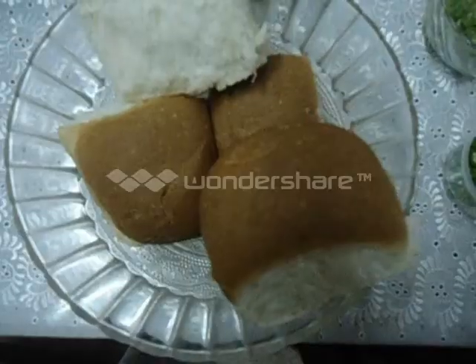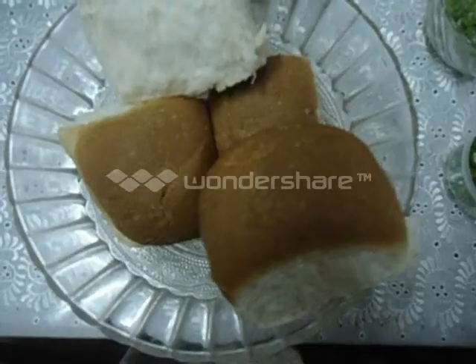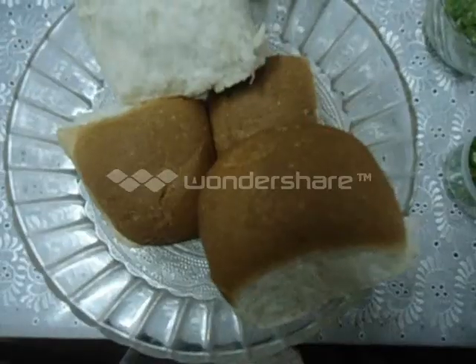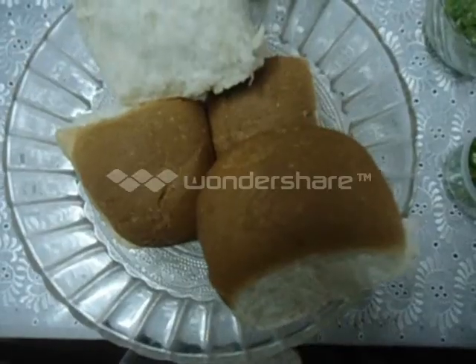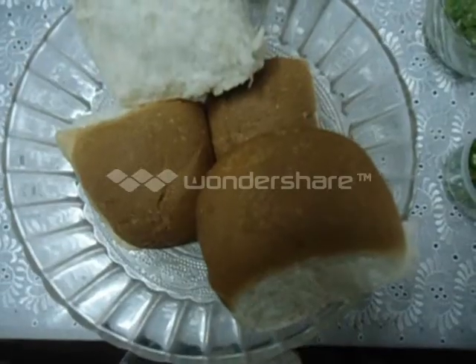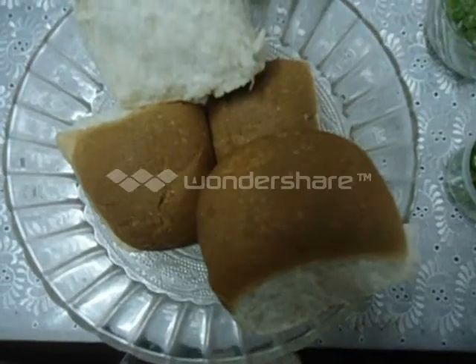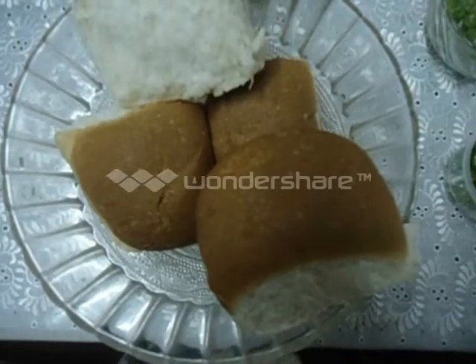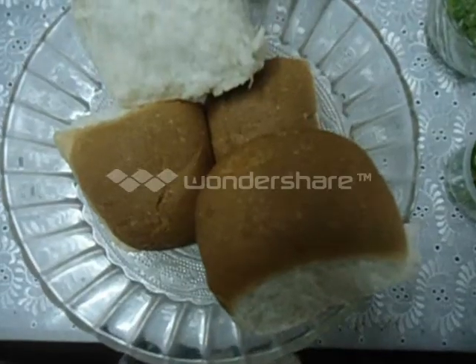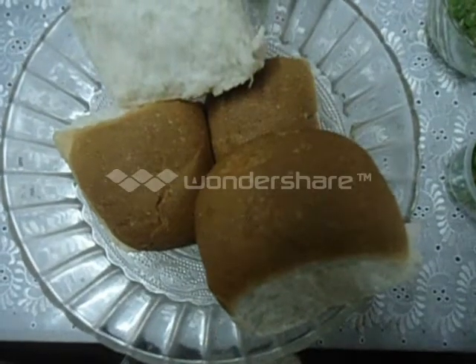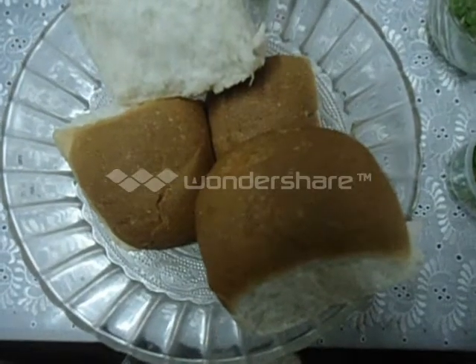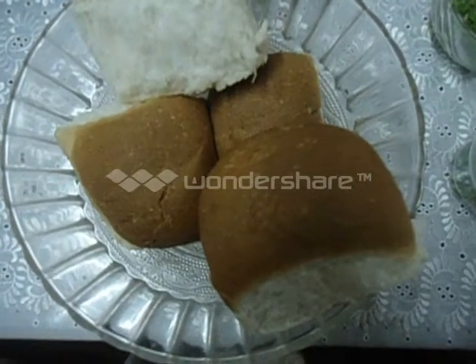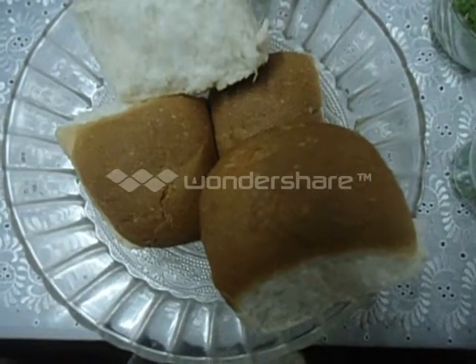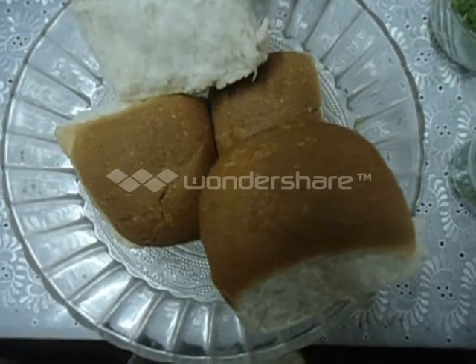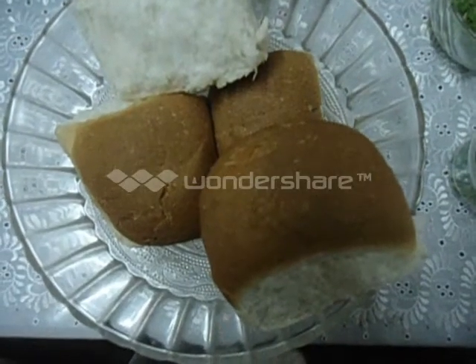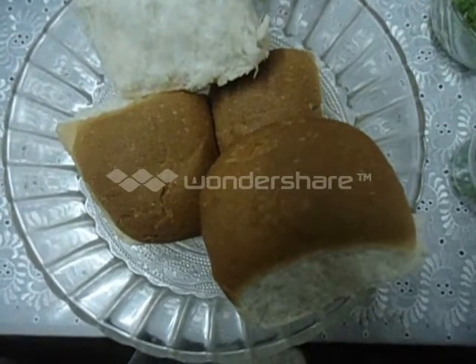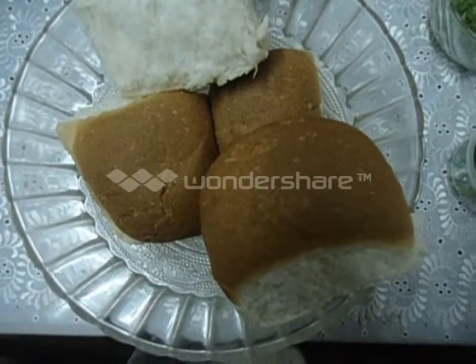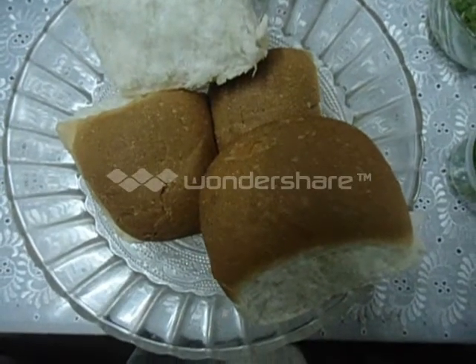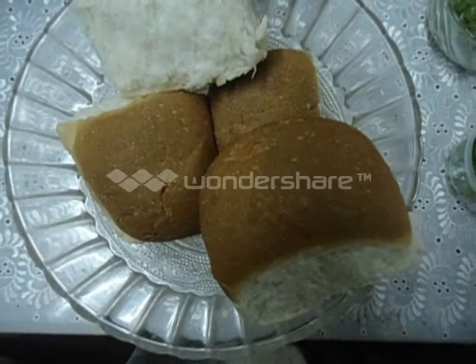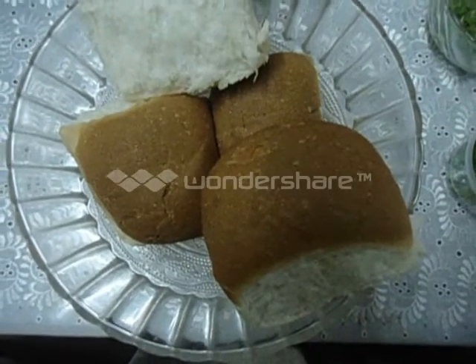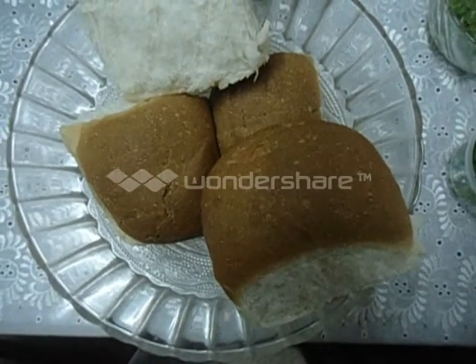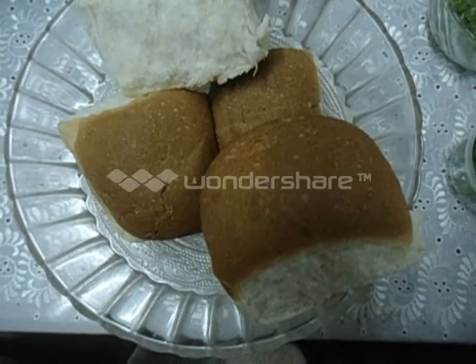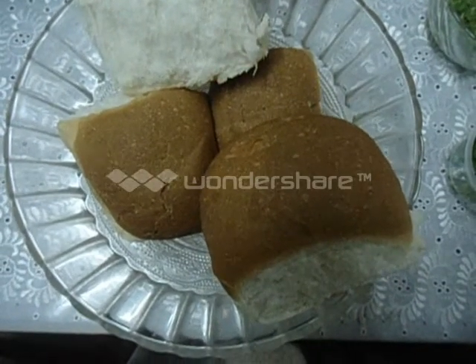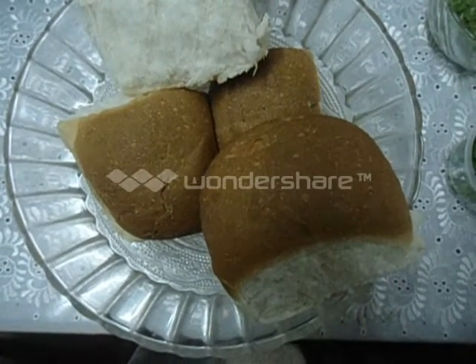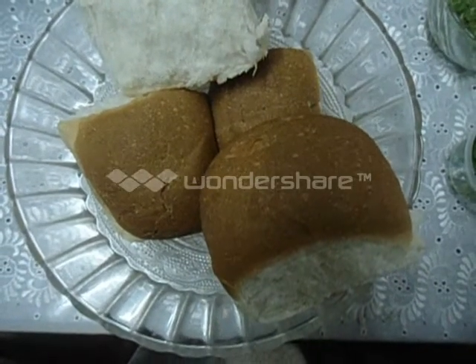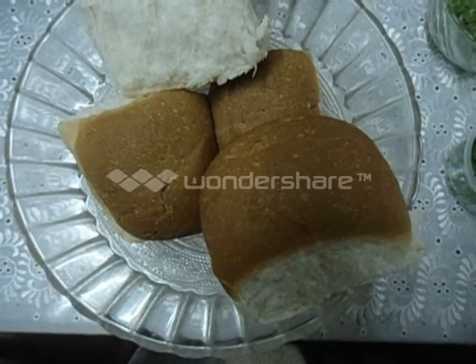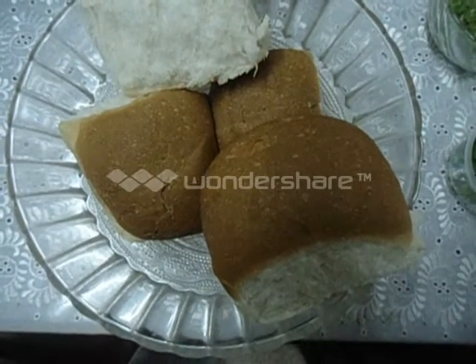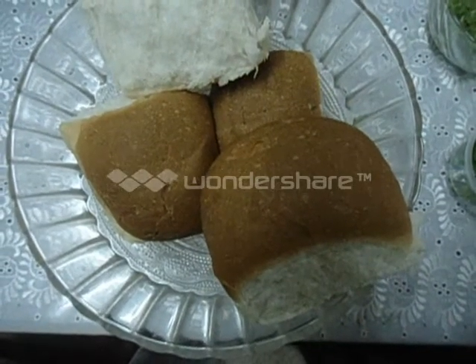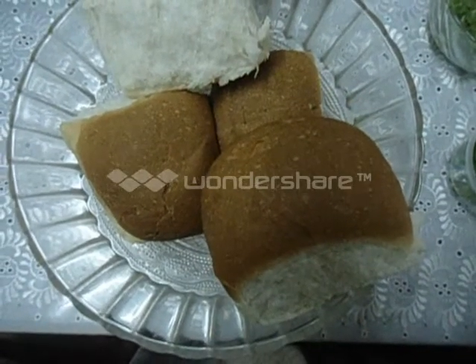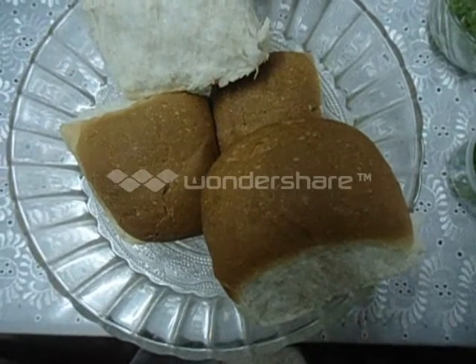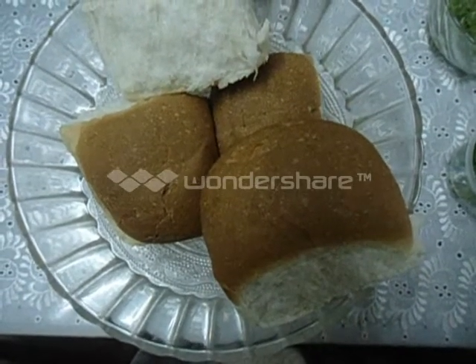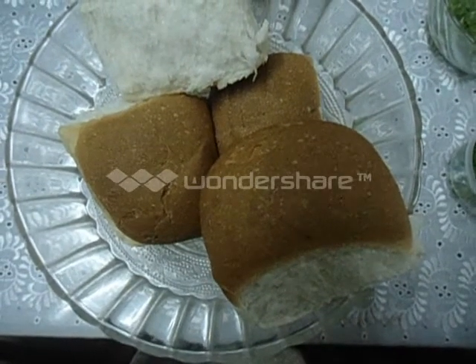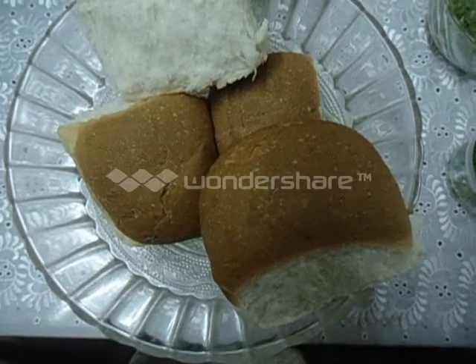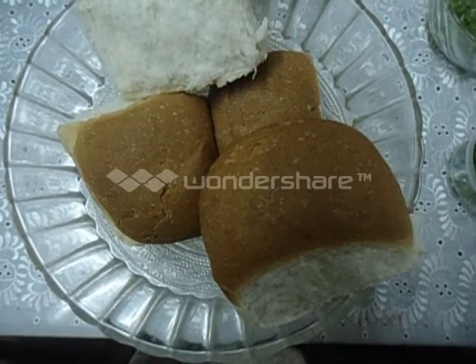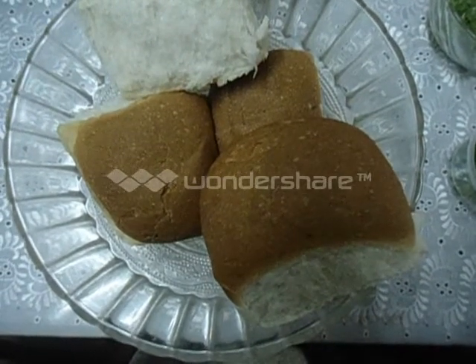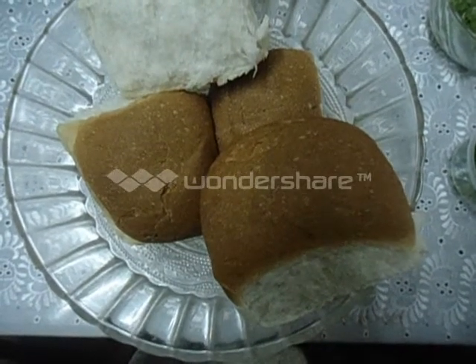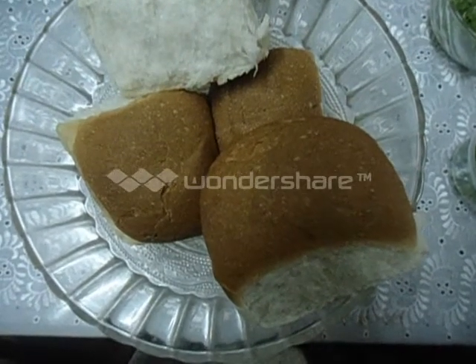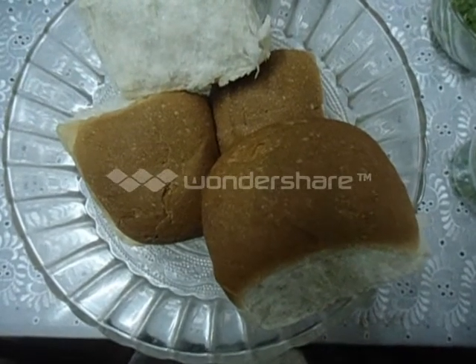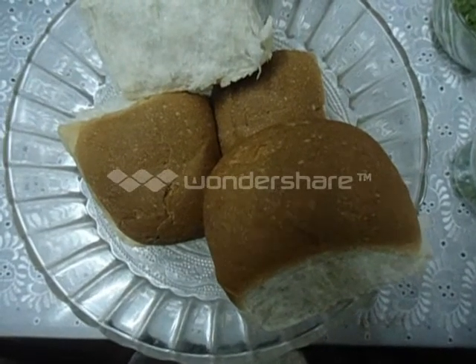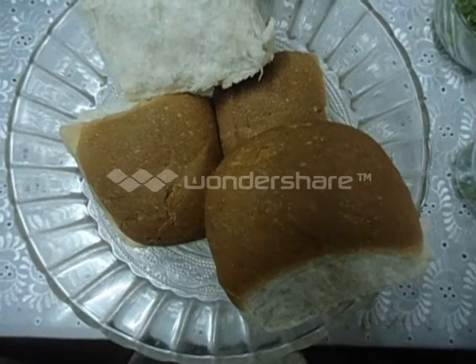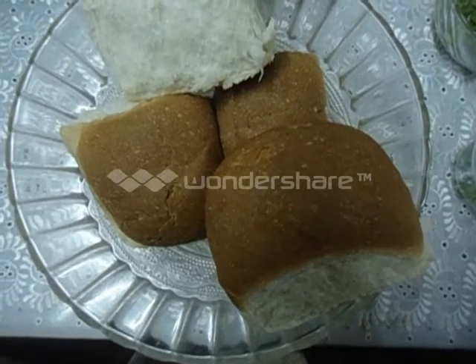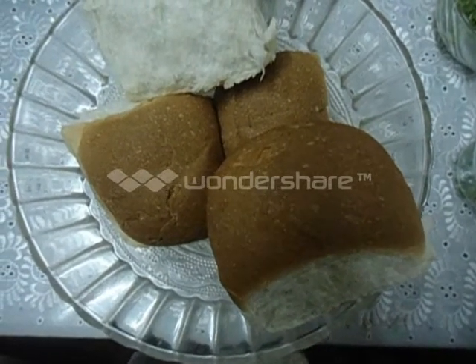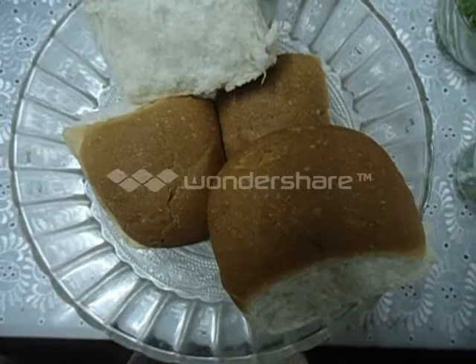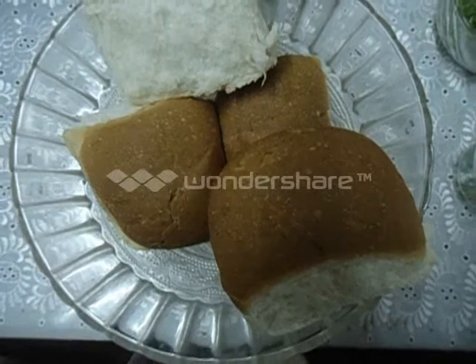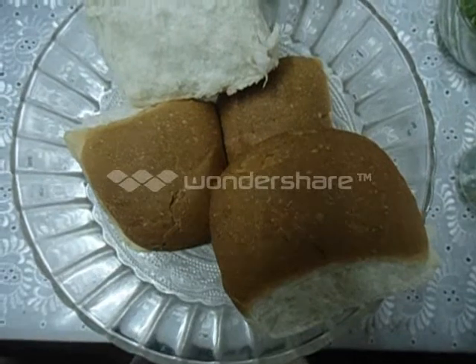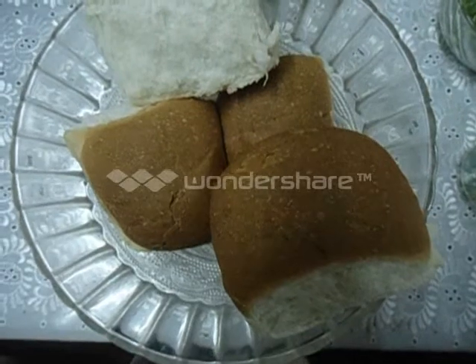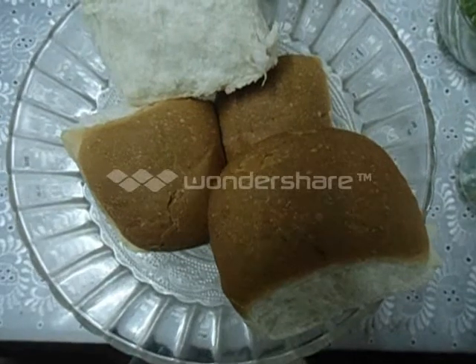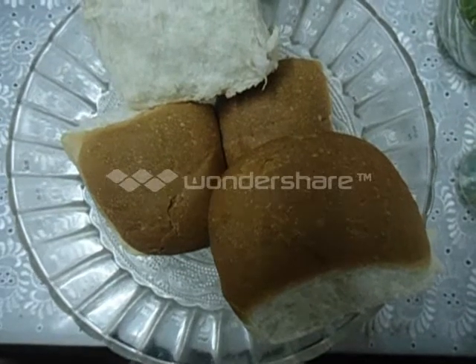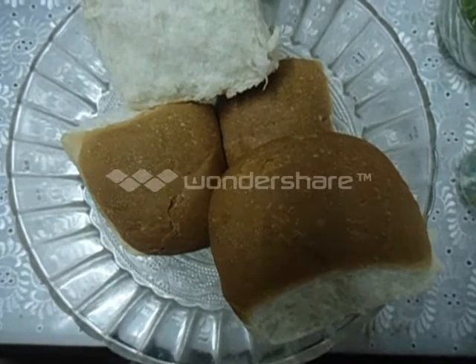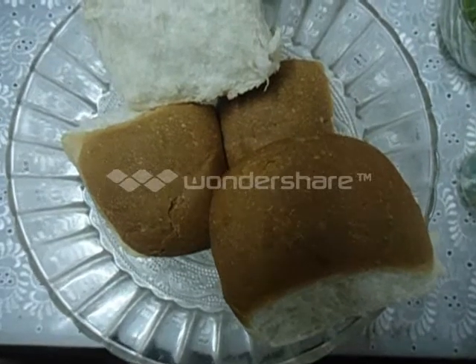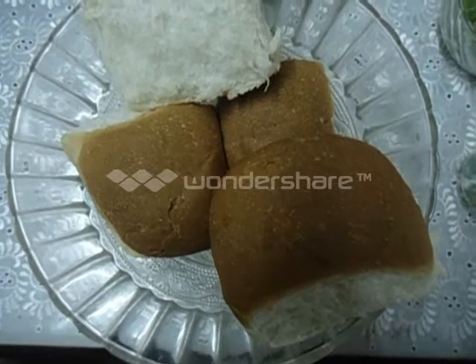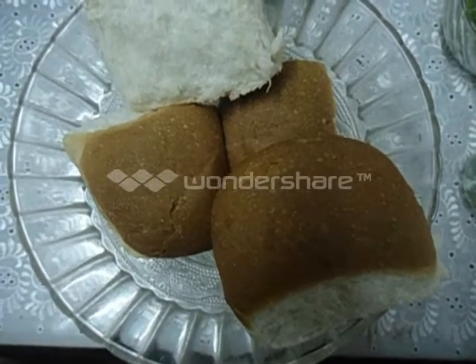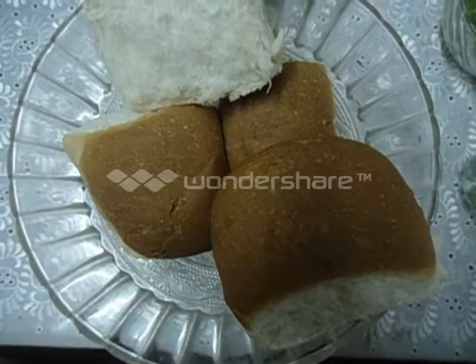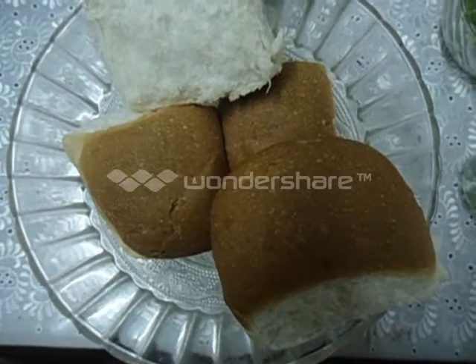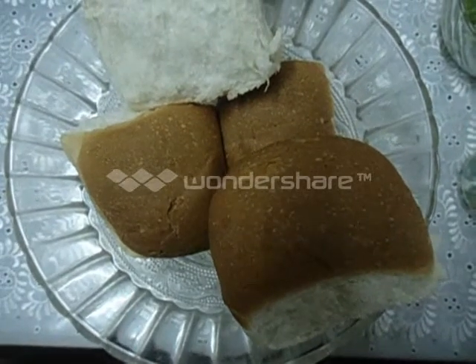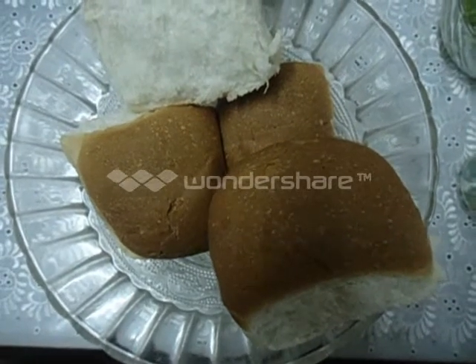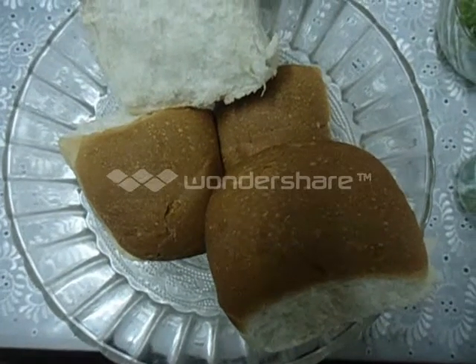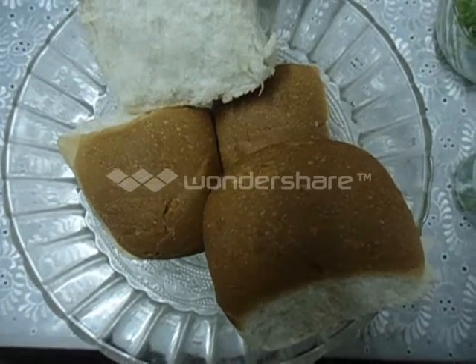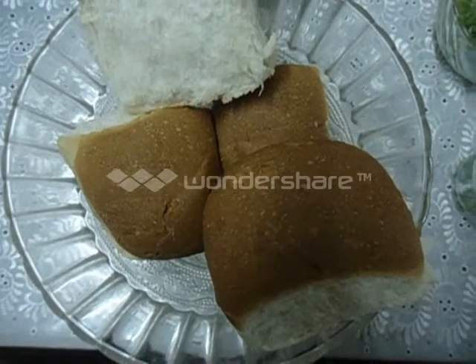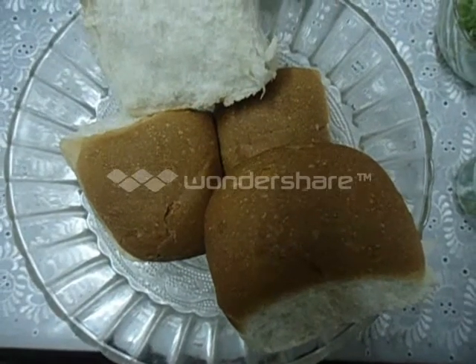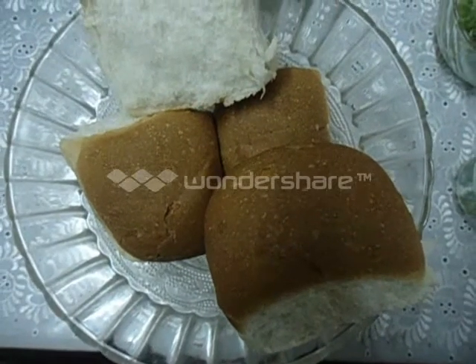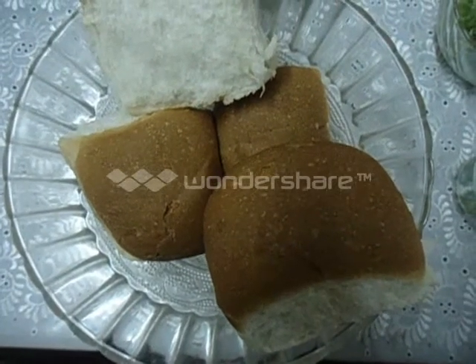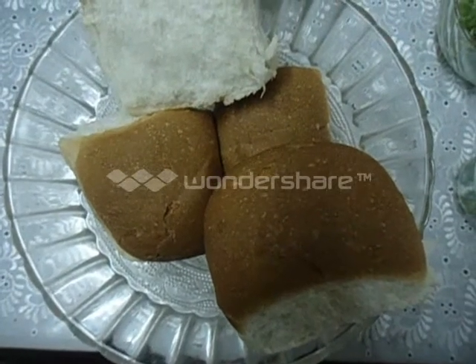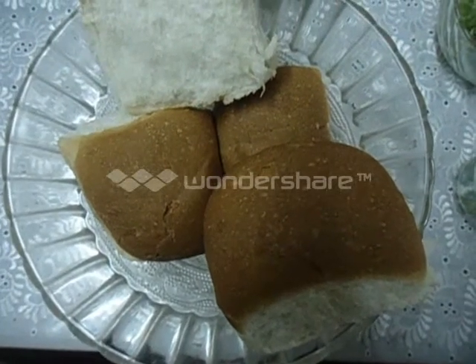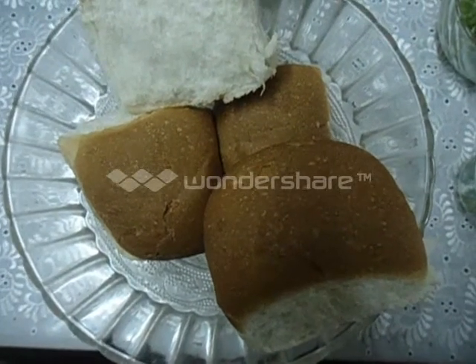Hi everybody. Welcome to another session of Srinath Recipes. Today we are going to make Pav Bhaji.